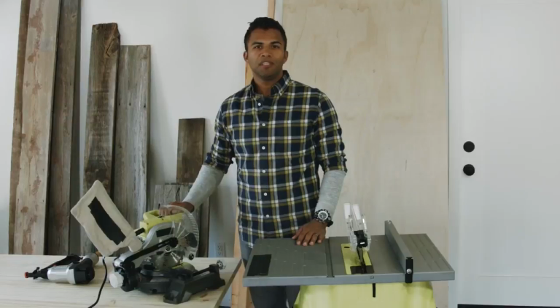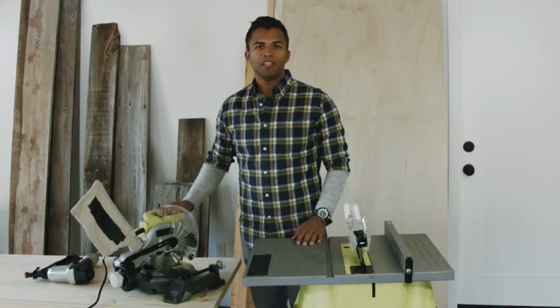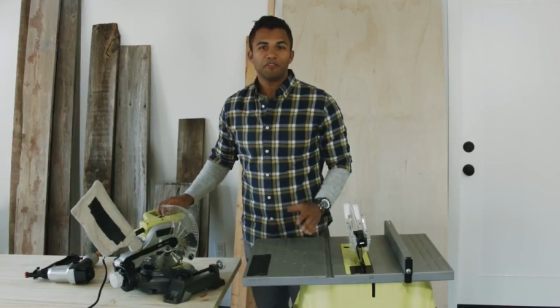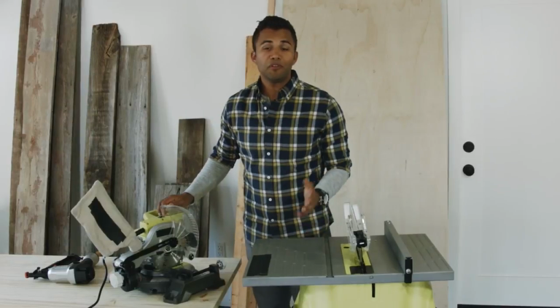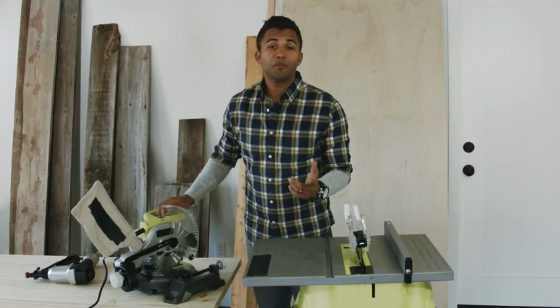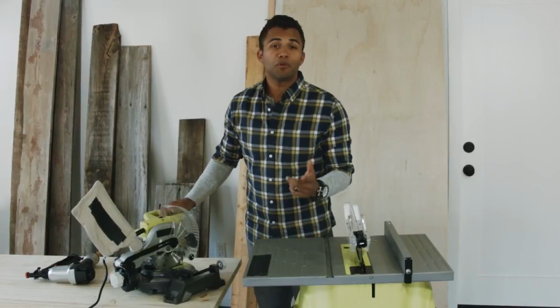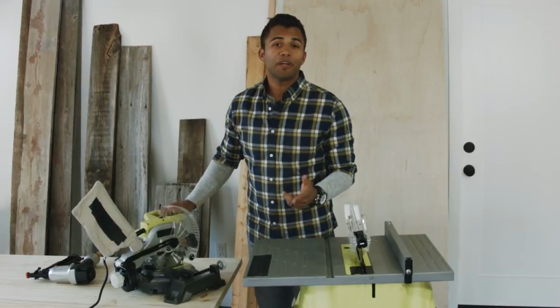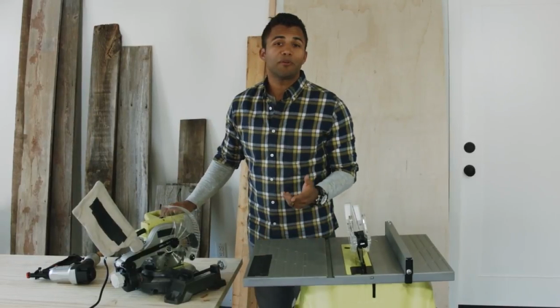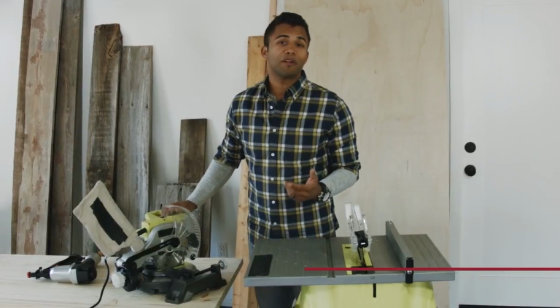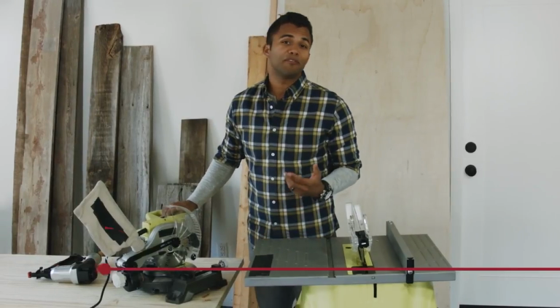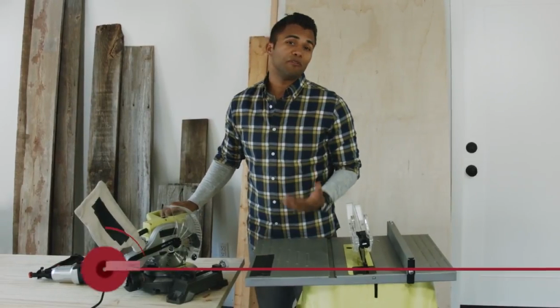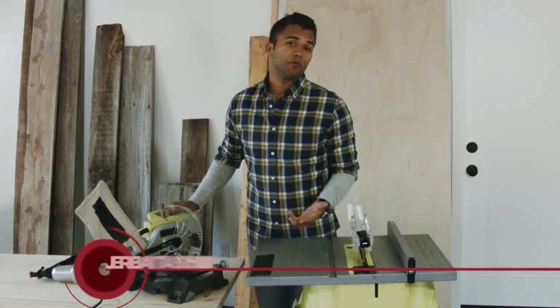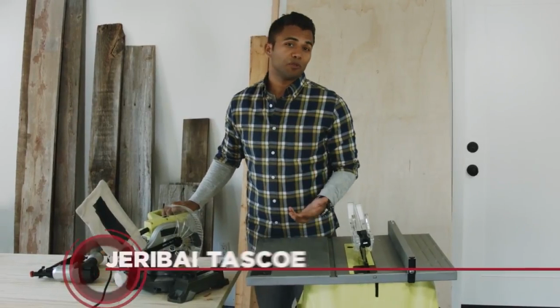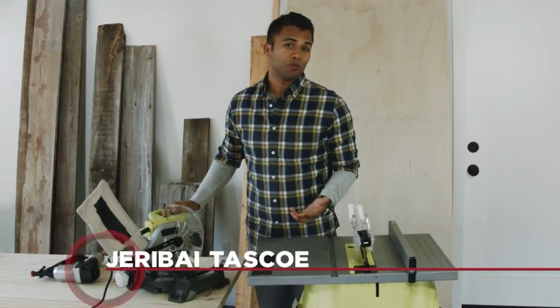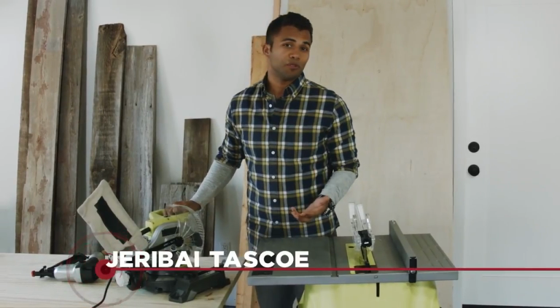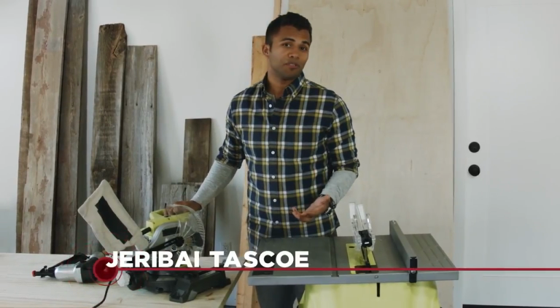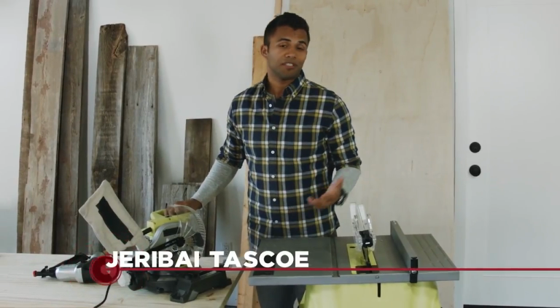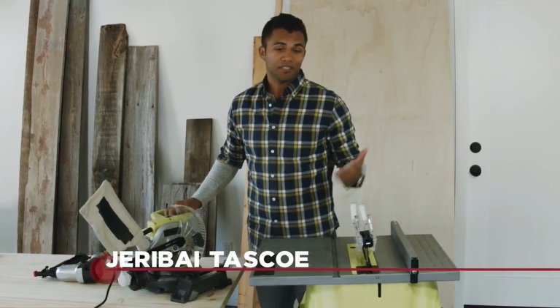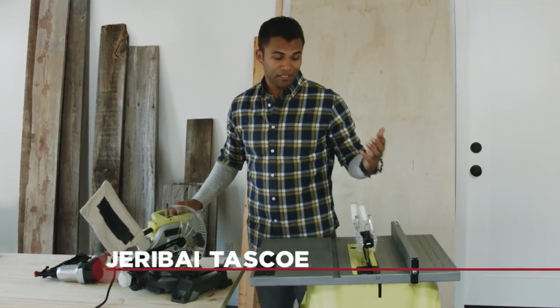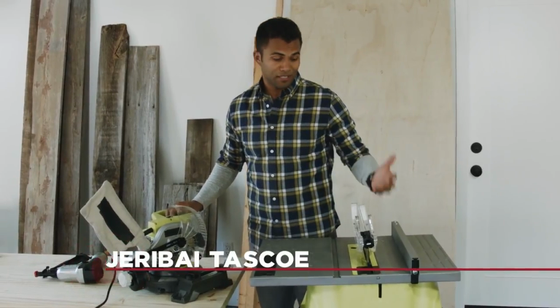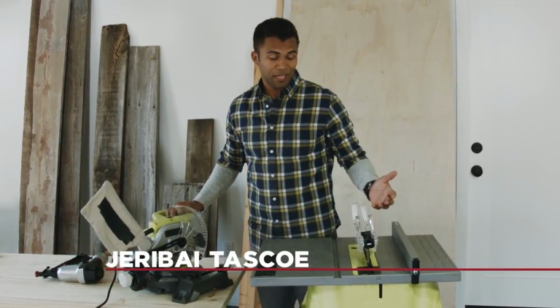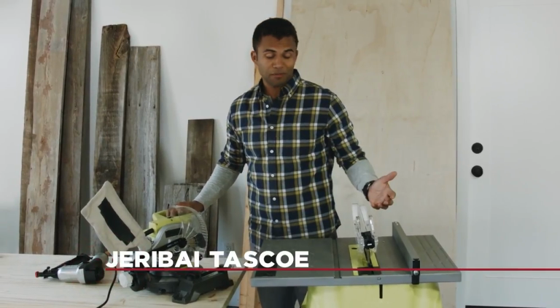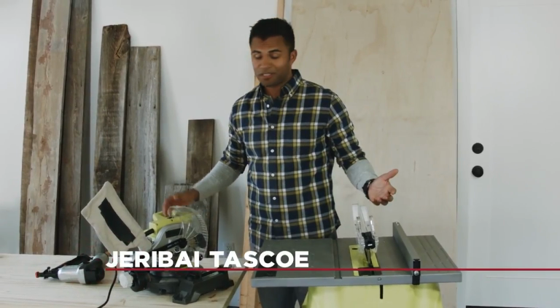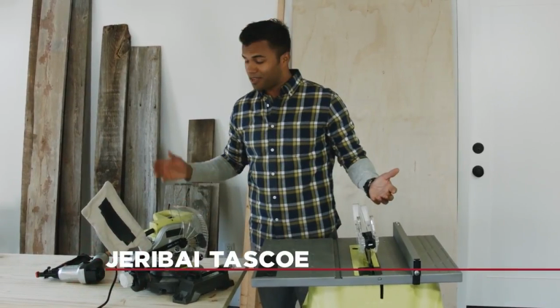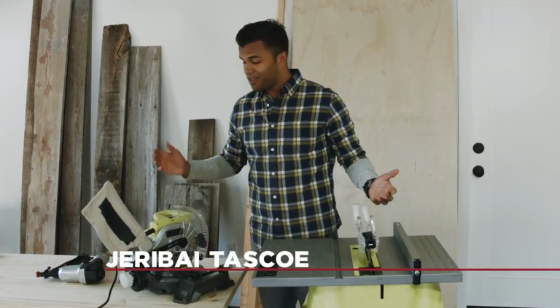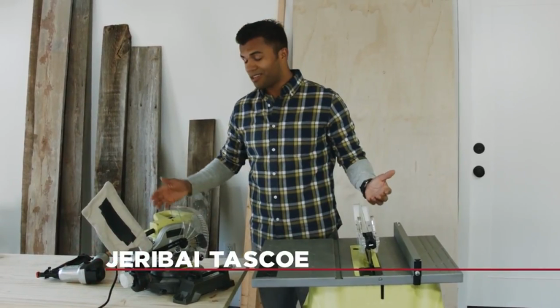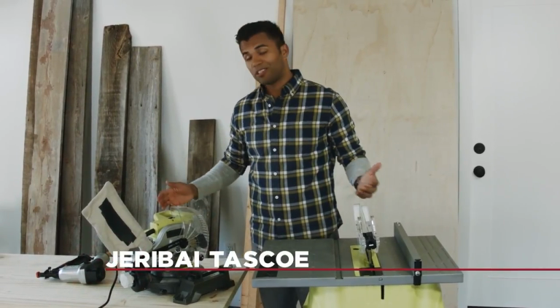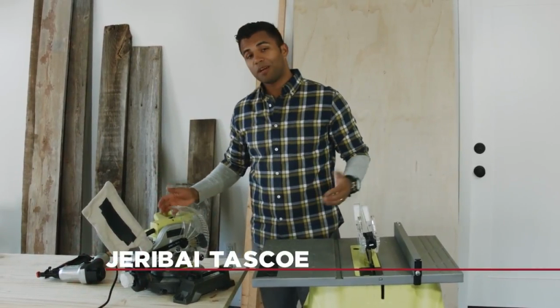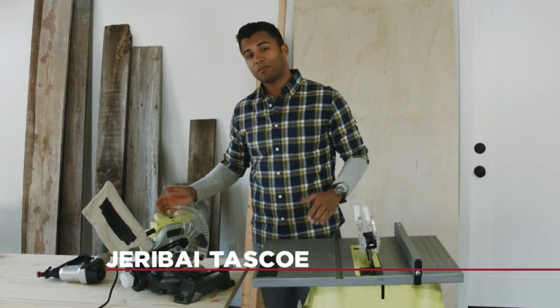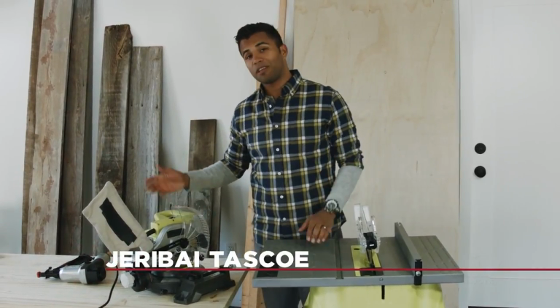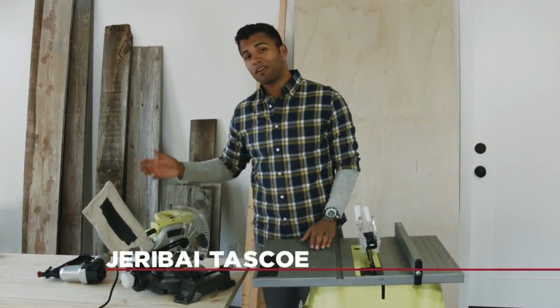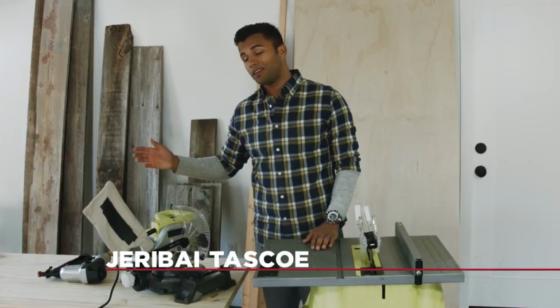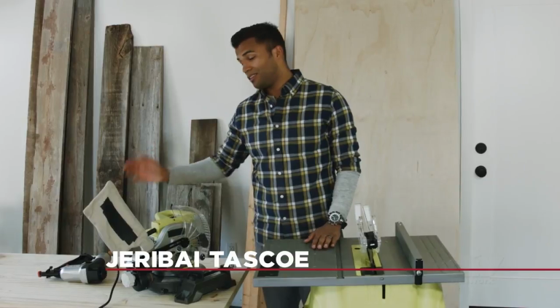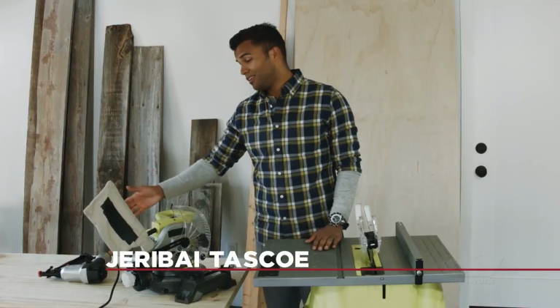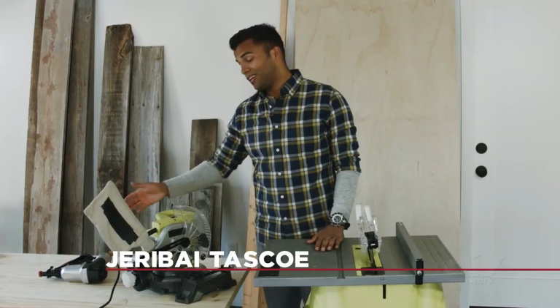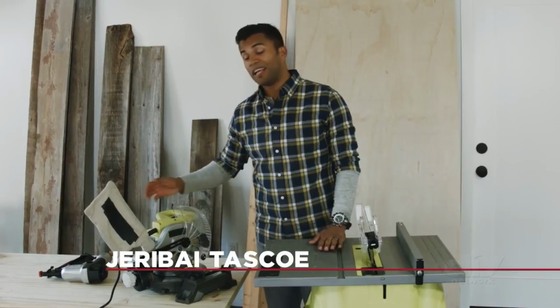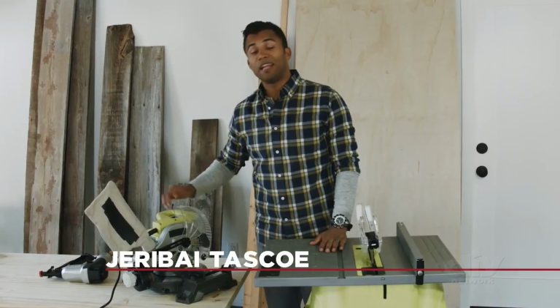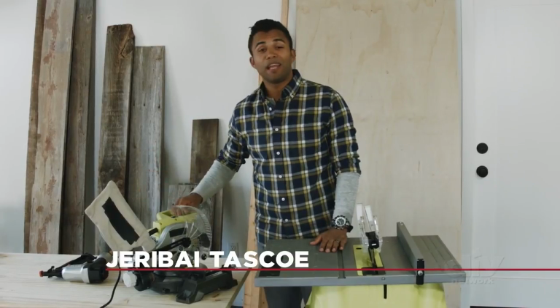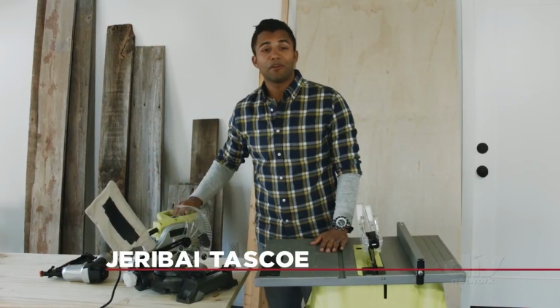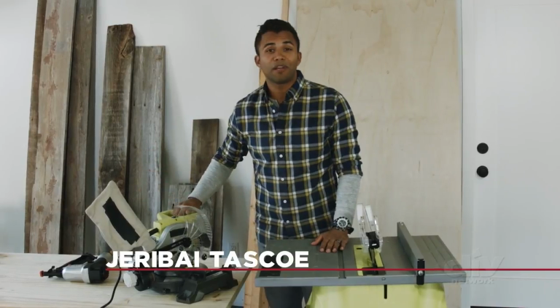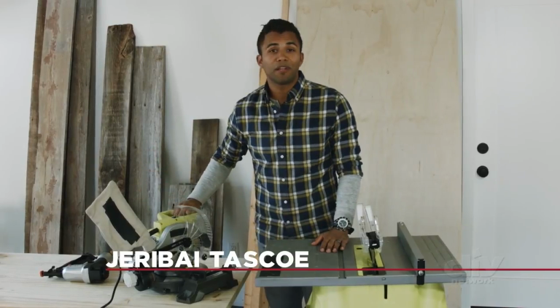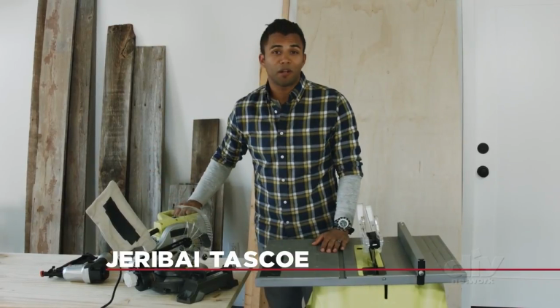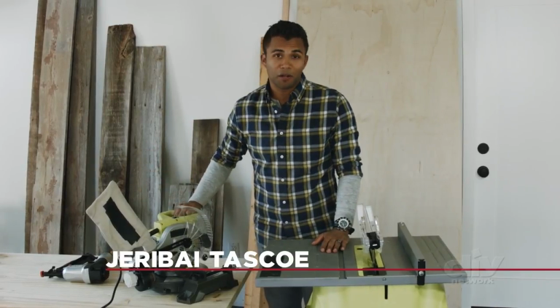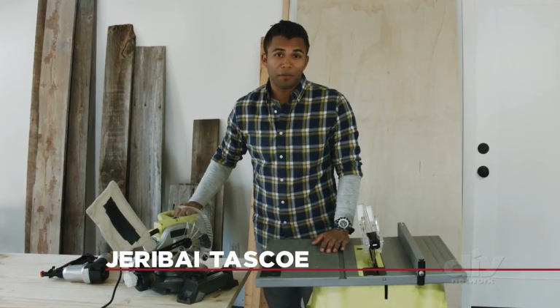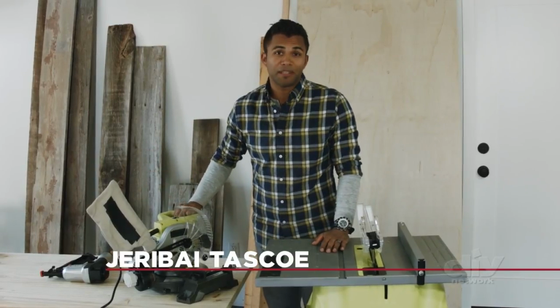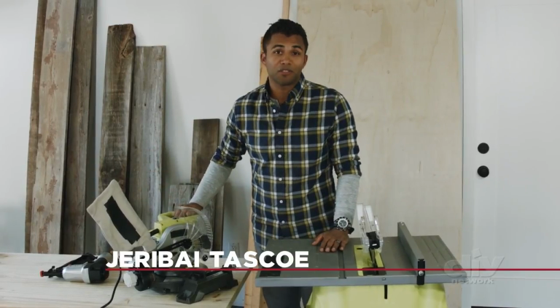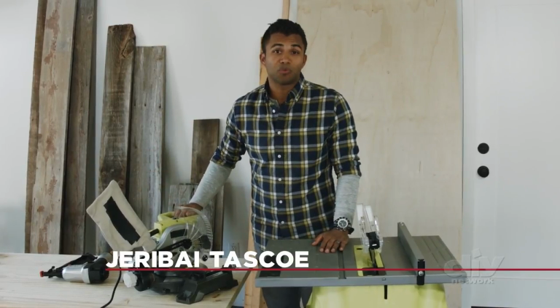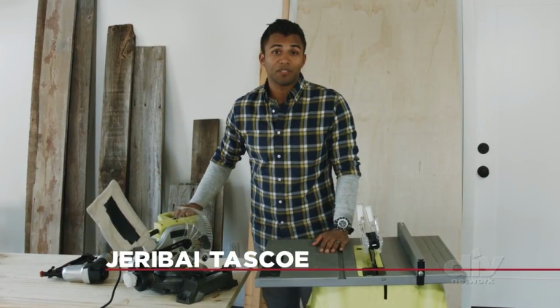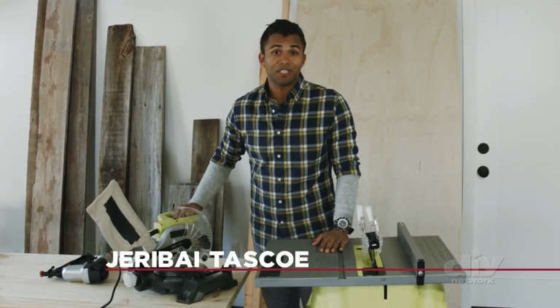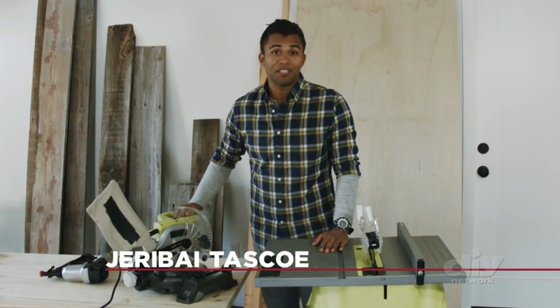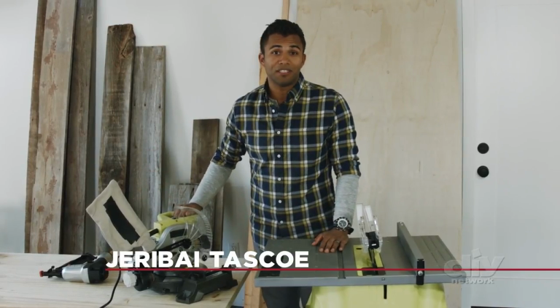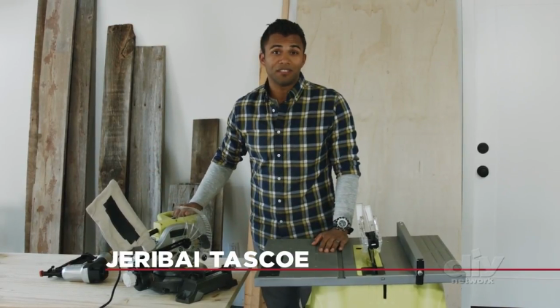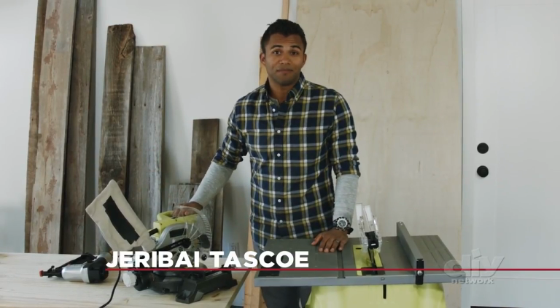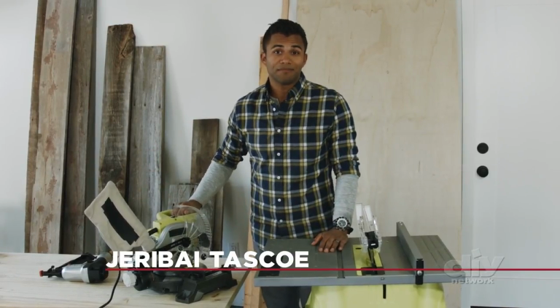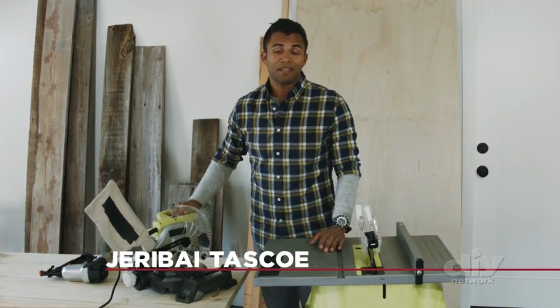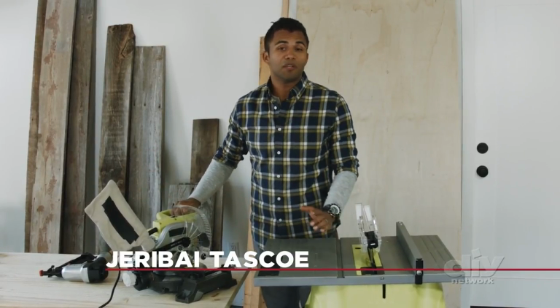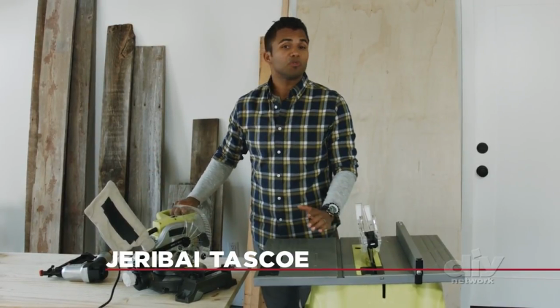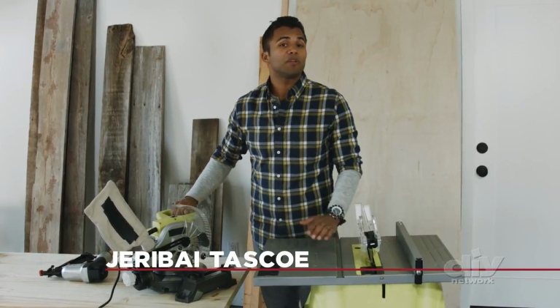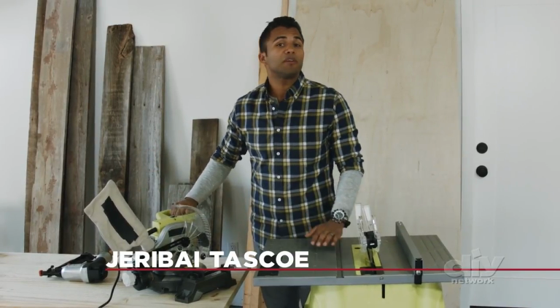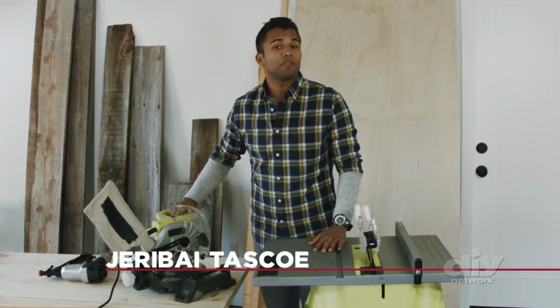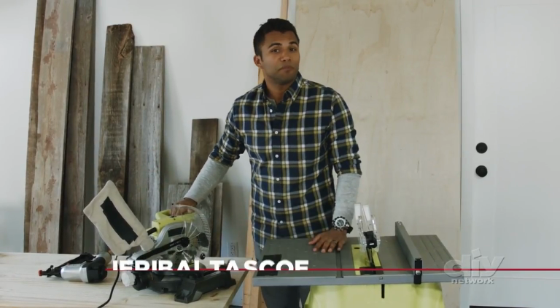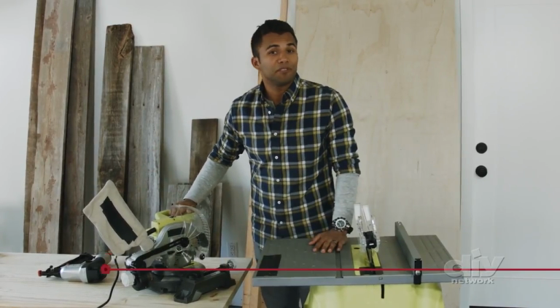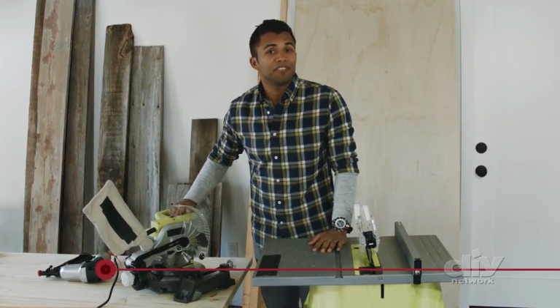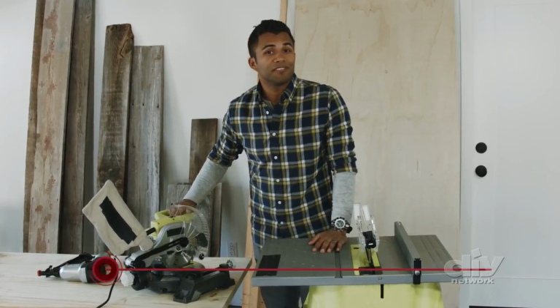If you know your way around a few tools, a table saw, a chop saw, and a nail gun are going to make this really easy. And here's what else I'm using.